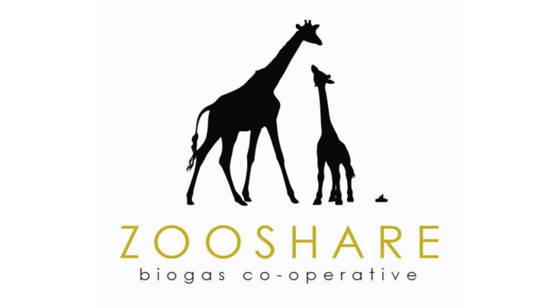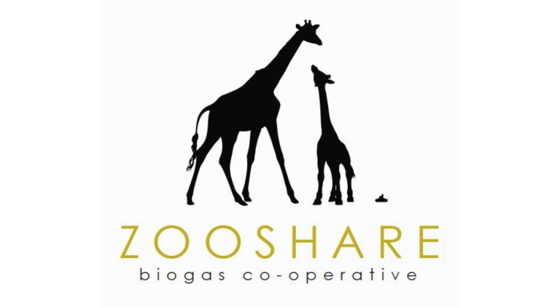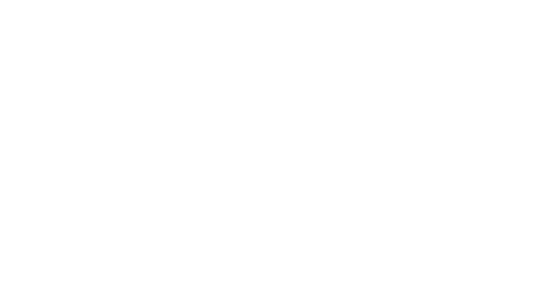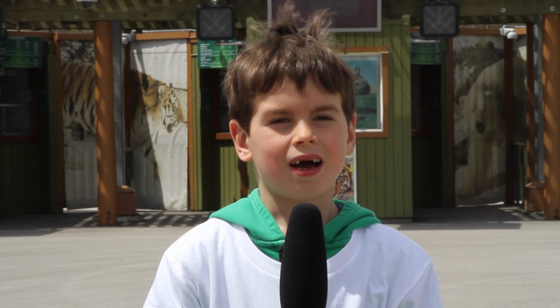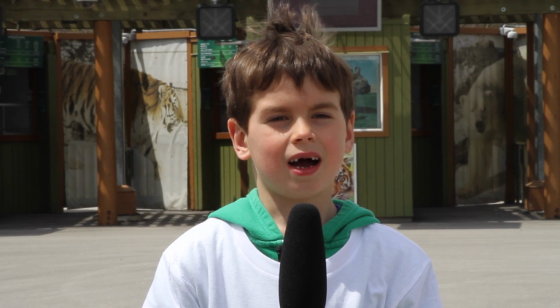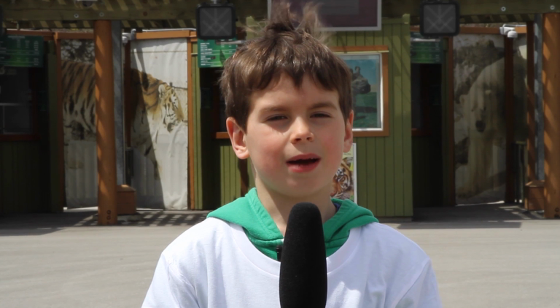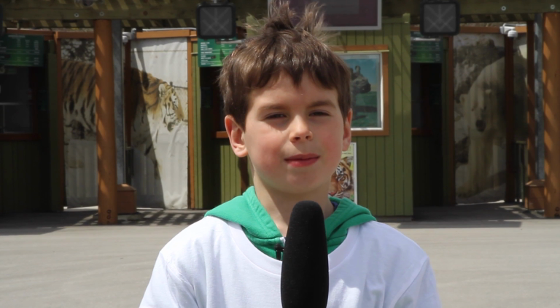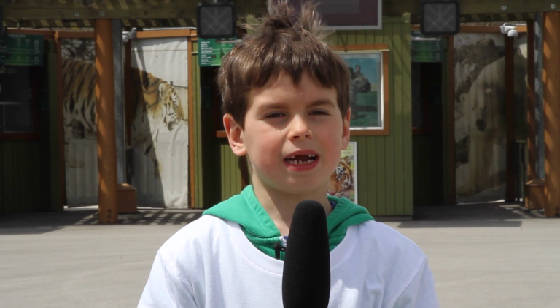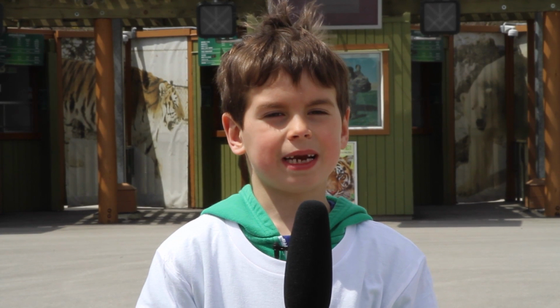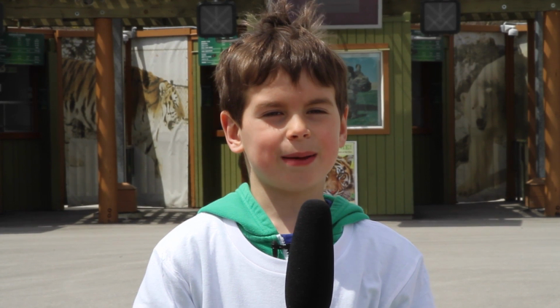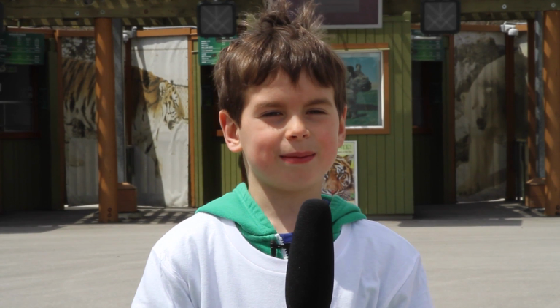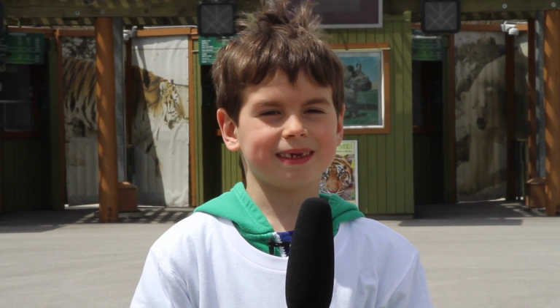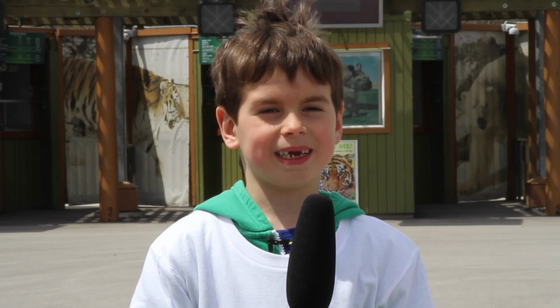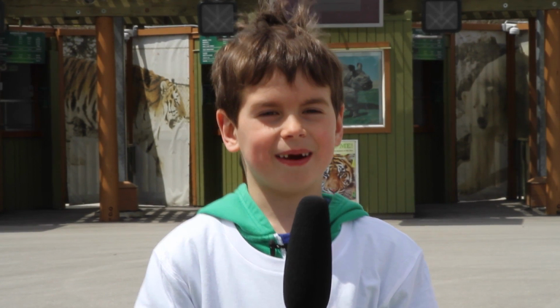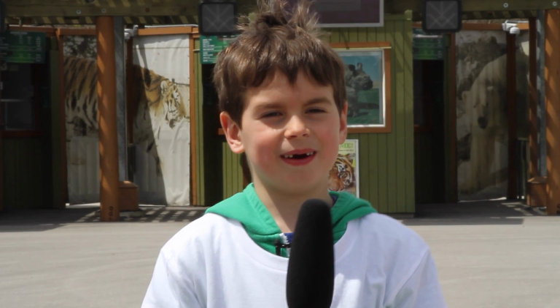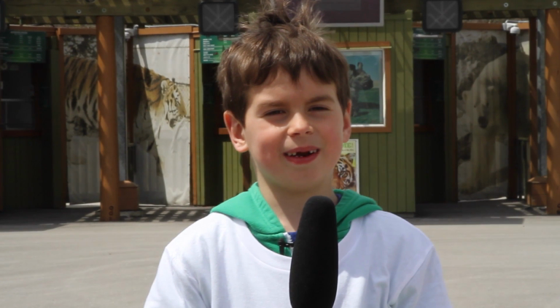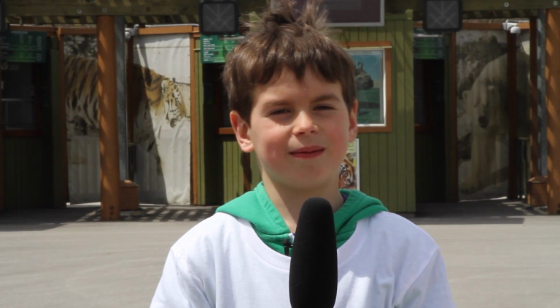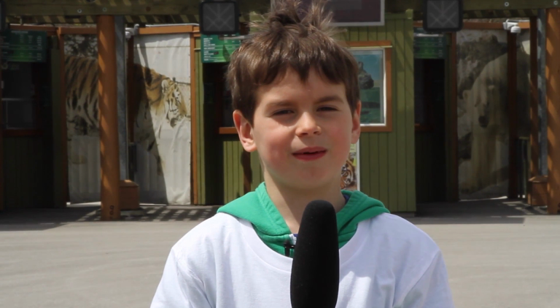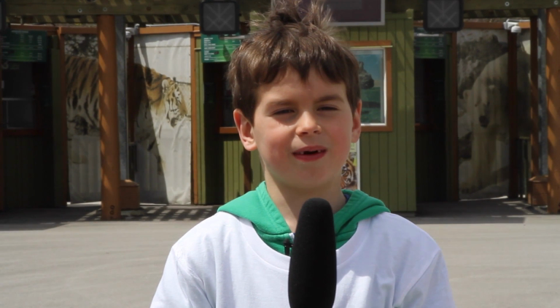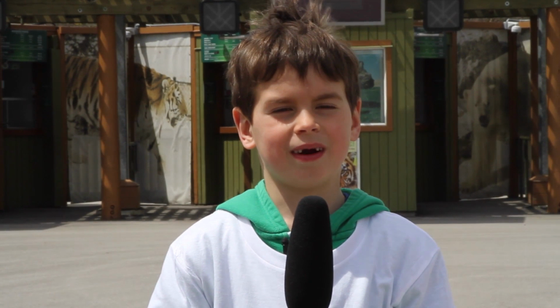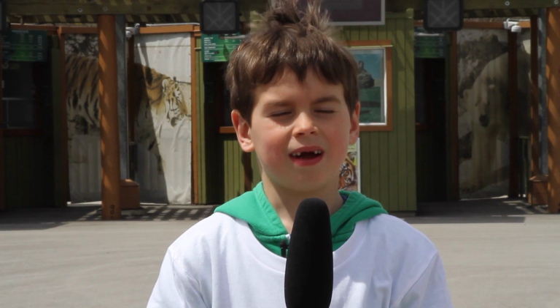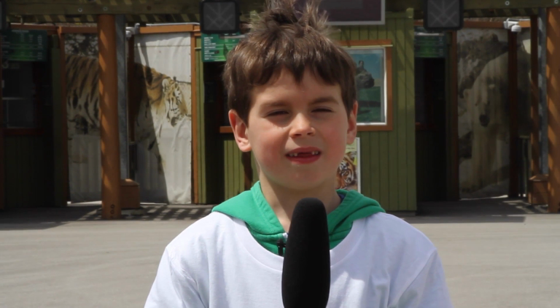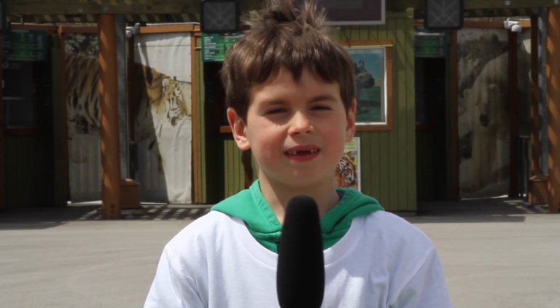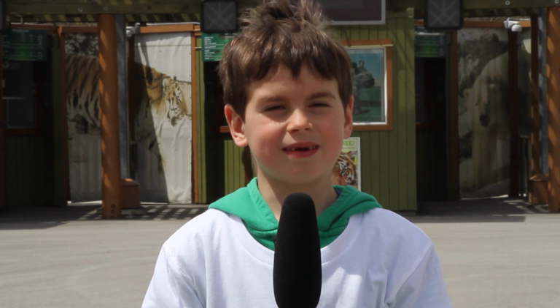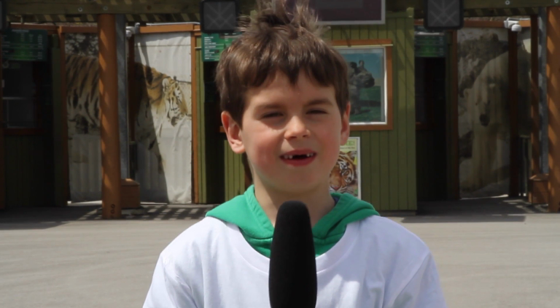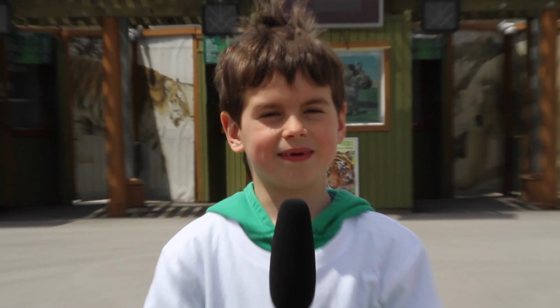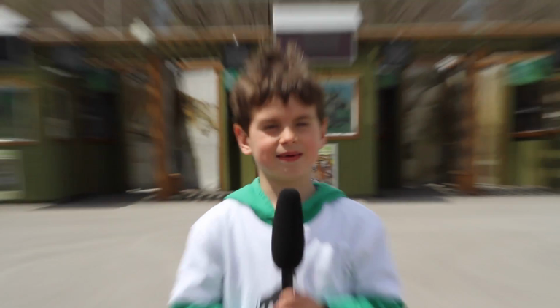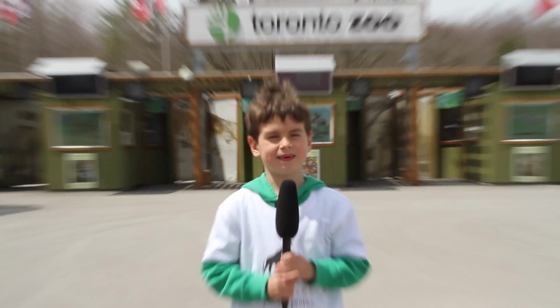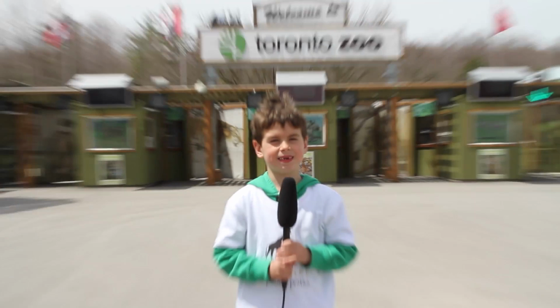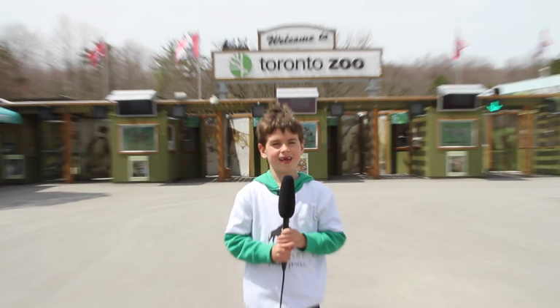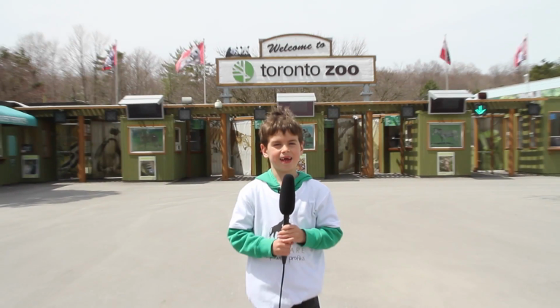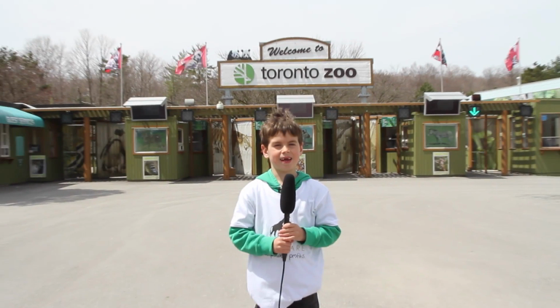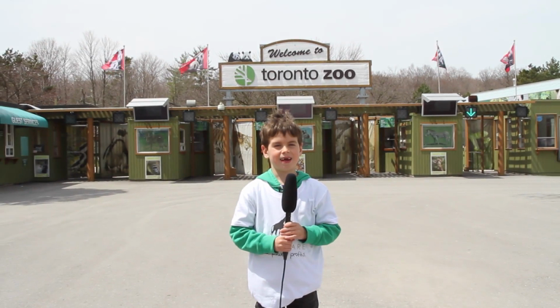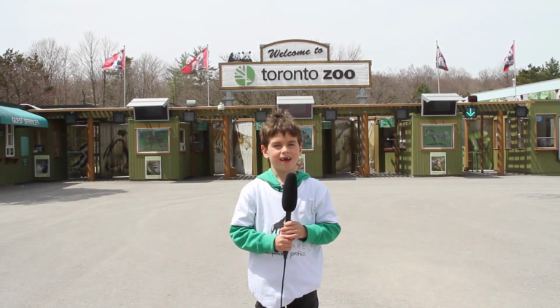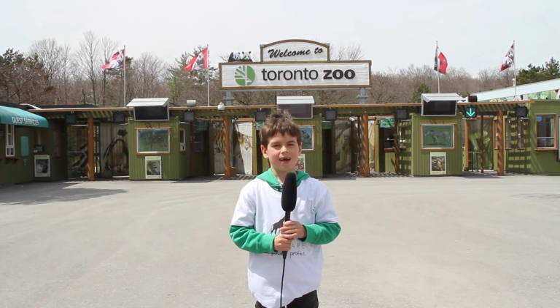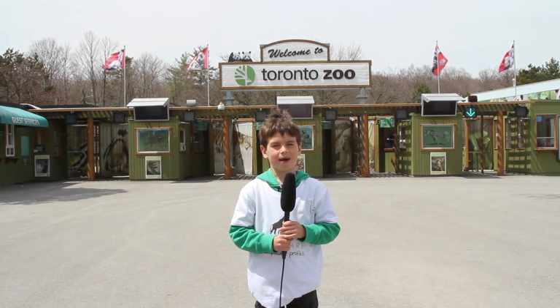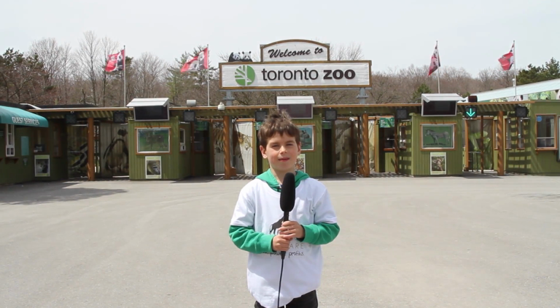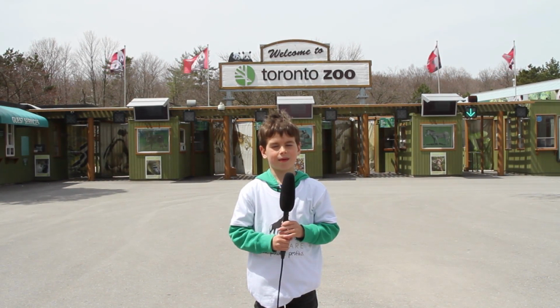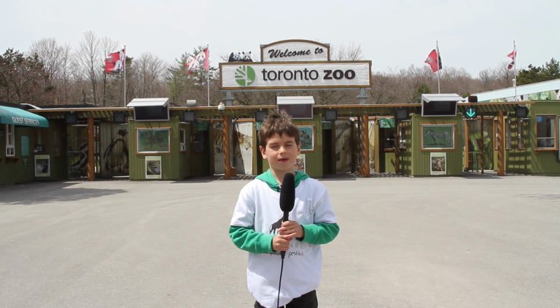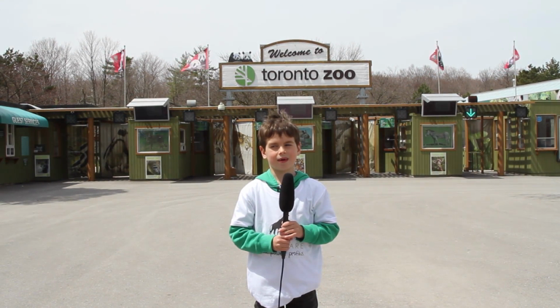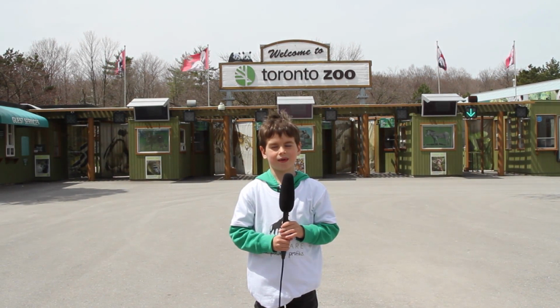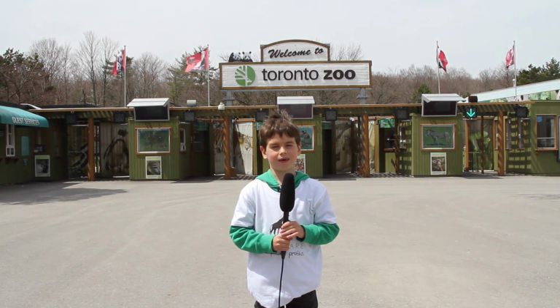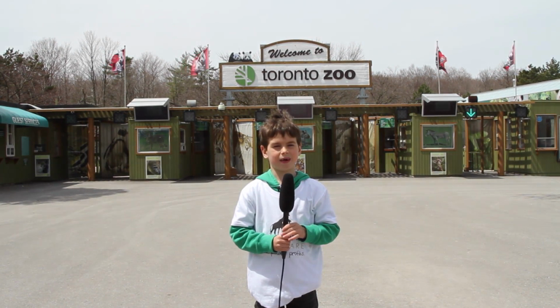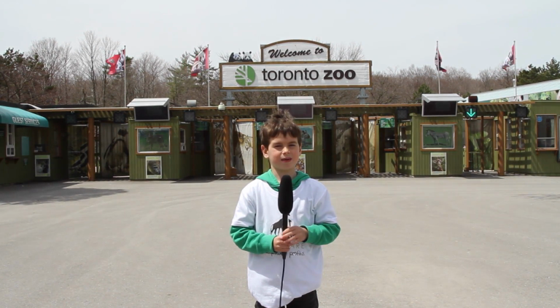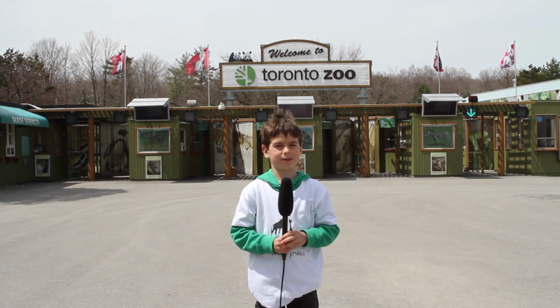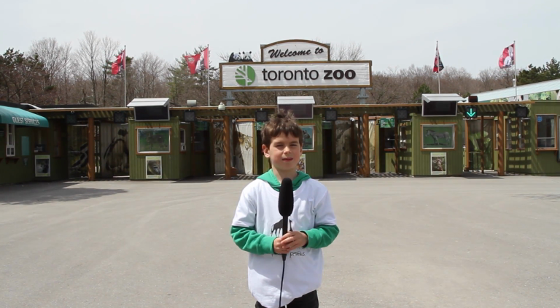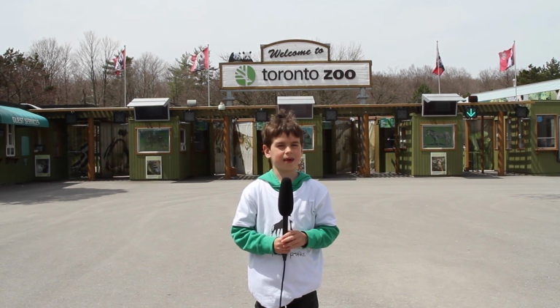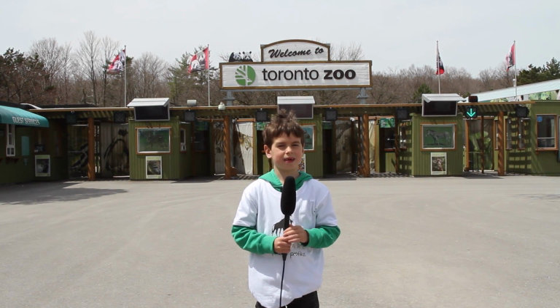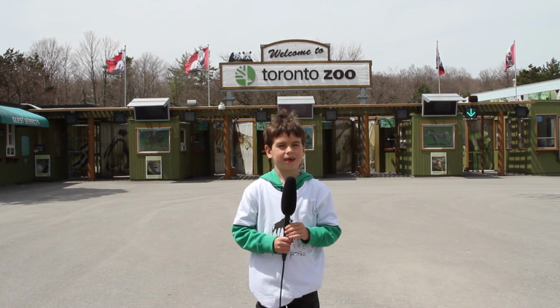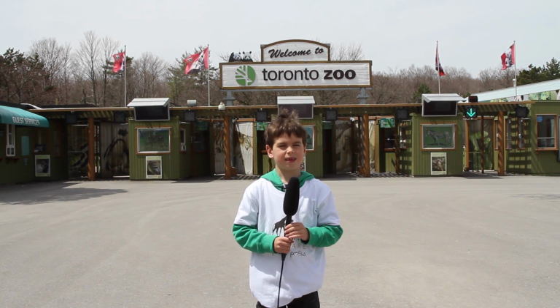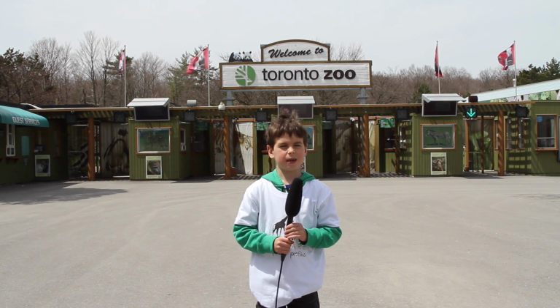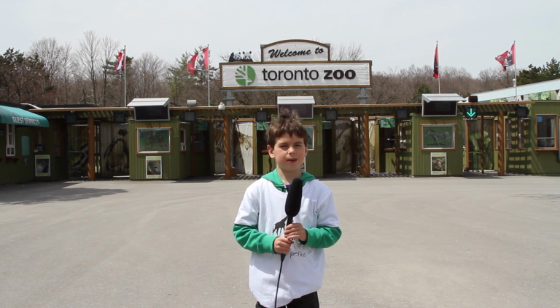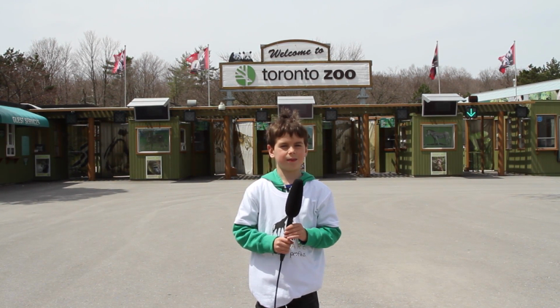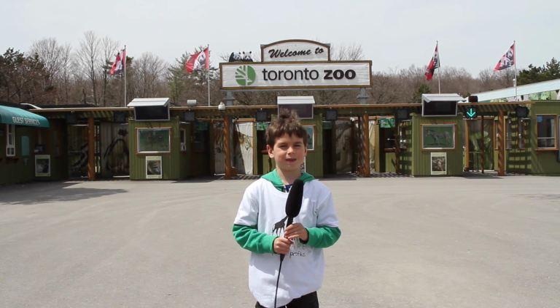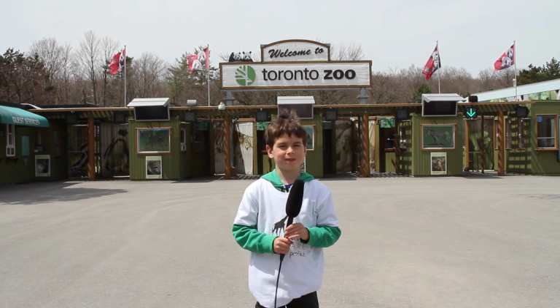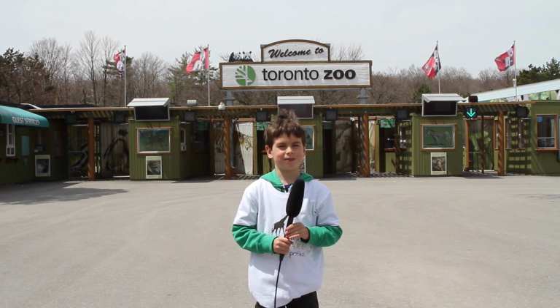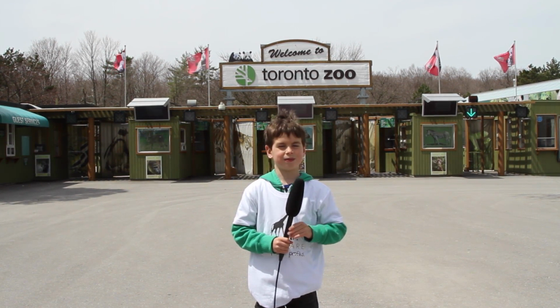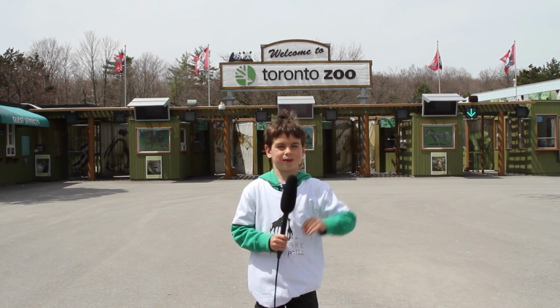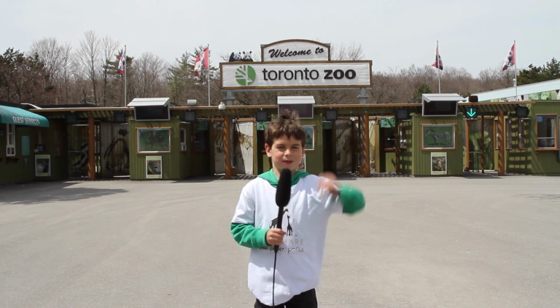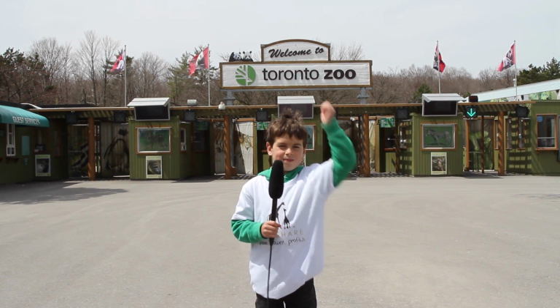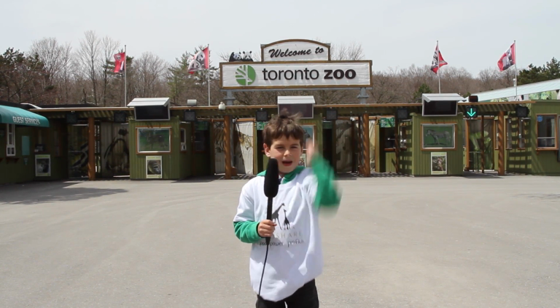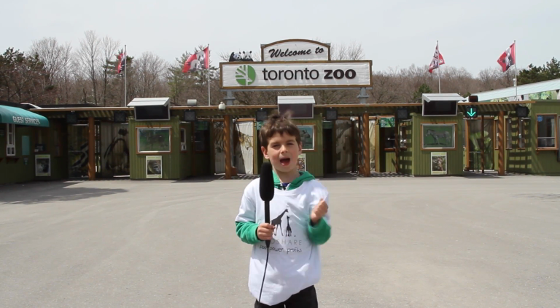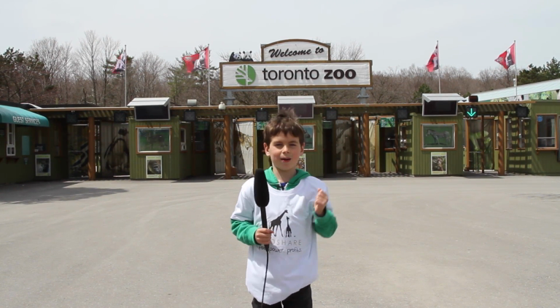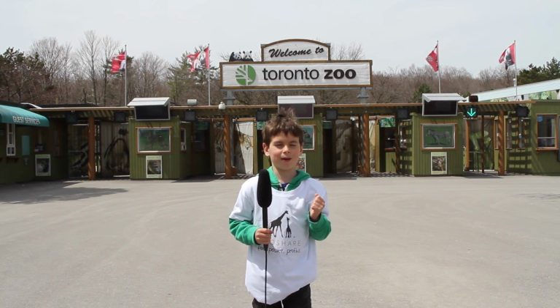Hi, my name is Erin and we're at the Toronto Zoo today. We're going to learn how to make animals' food power.